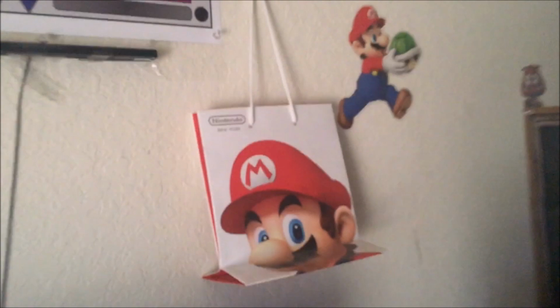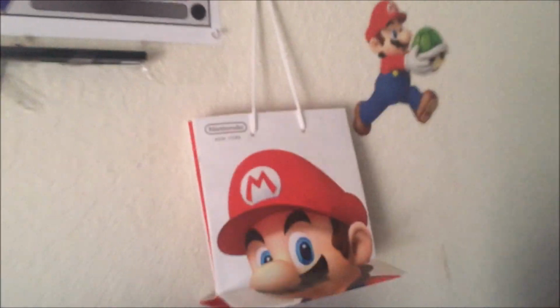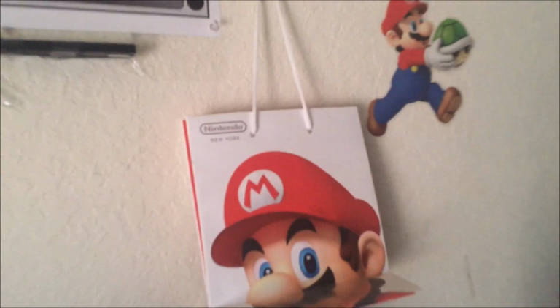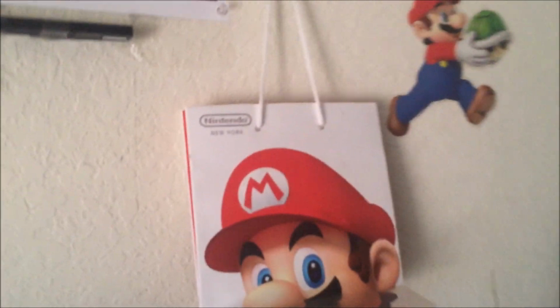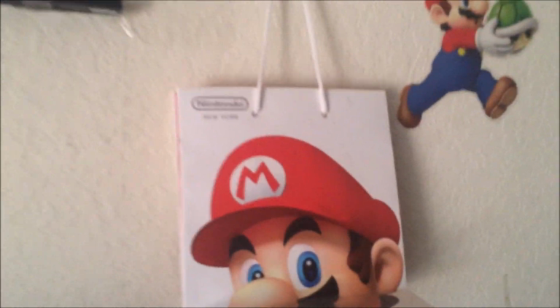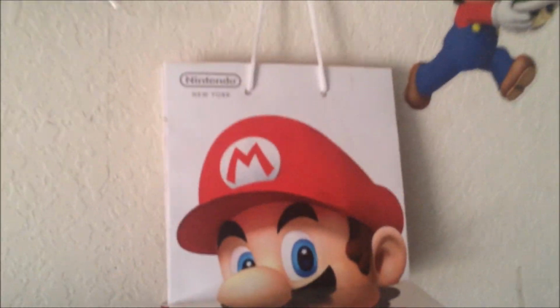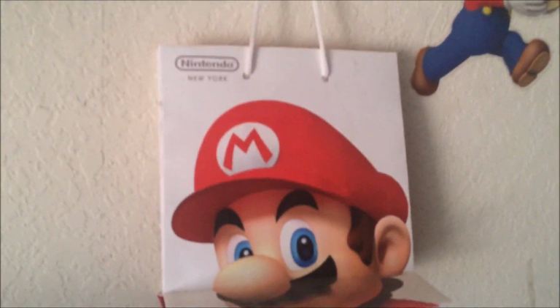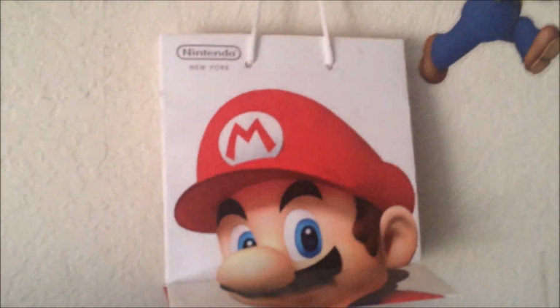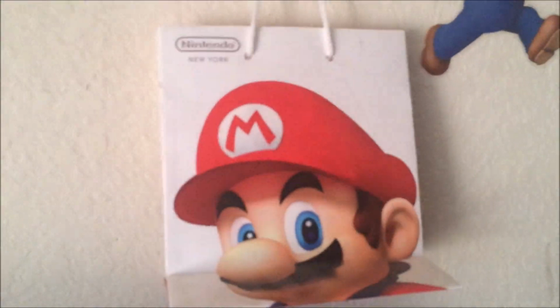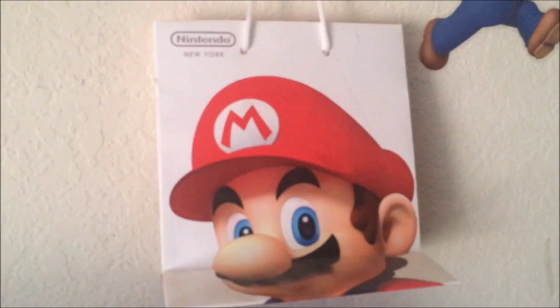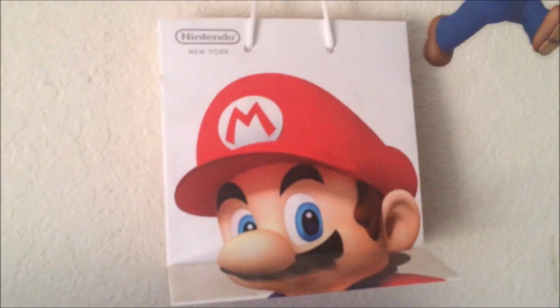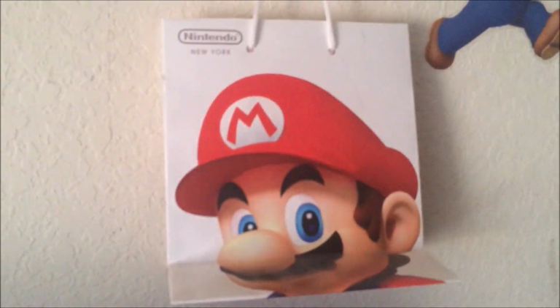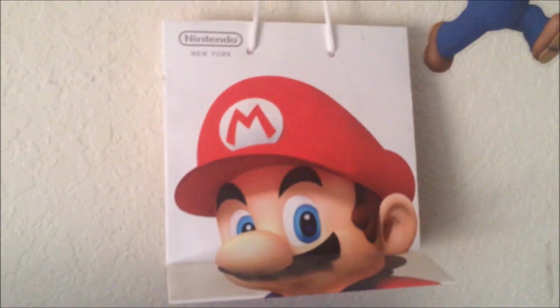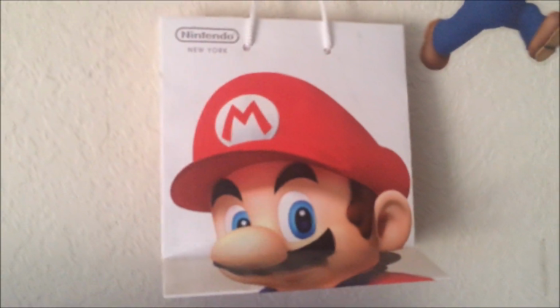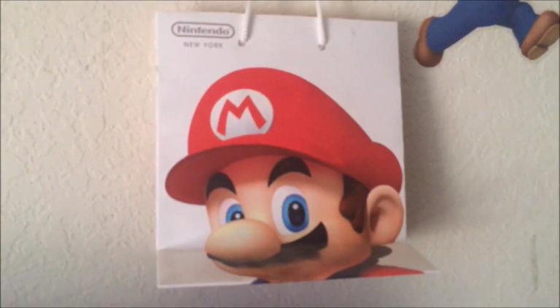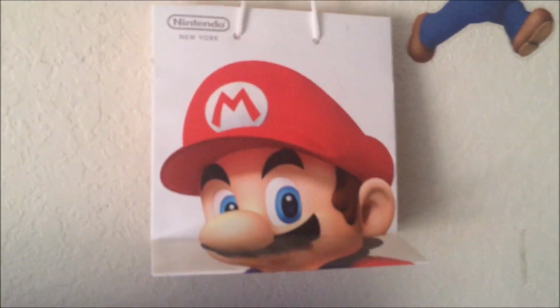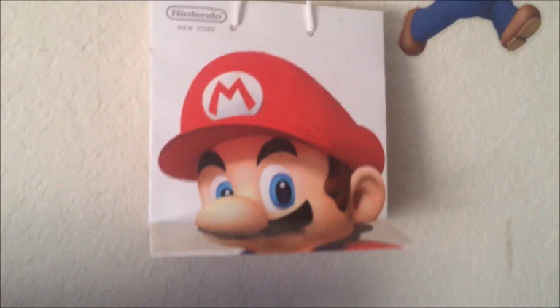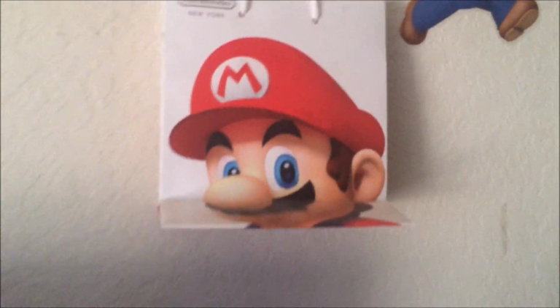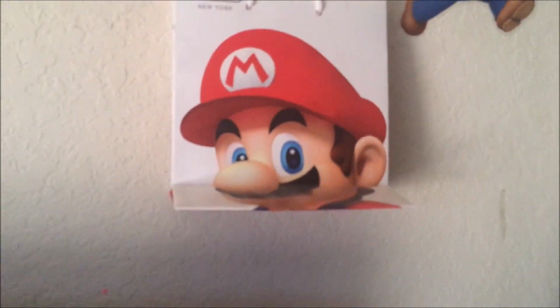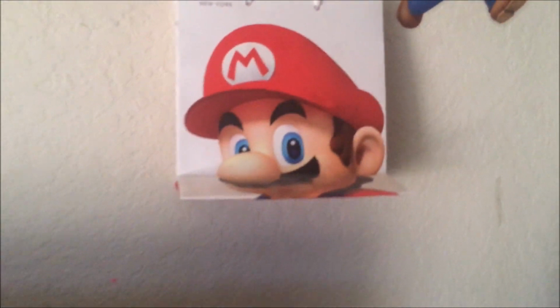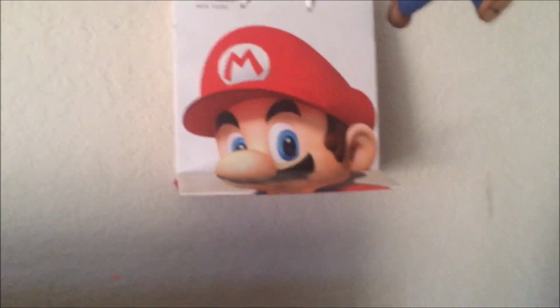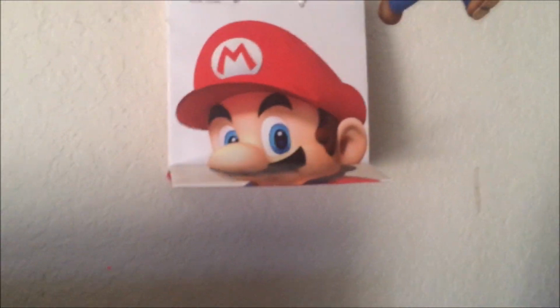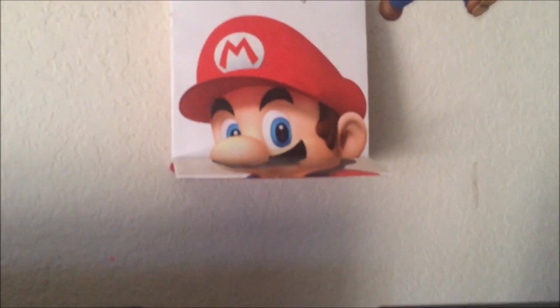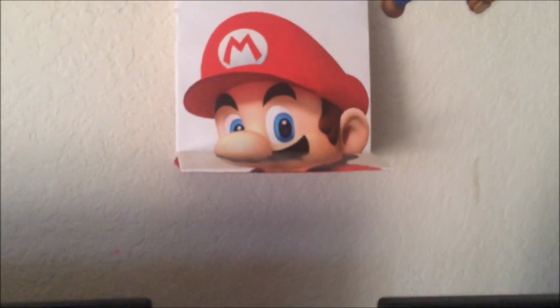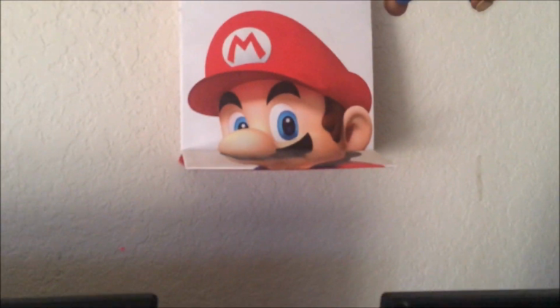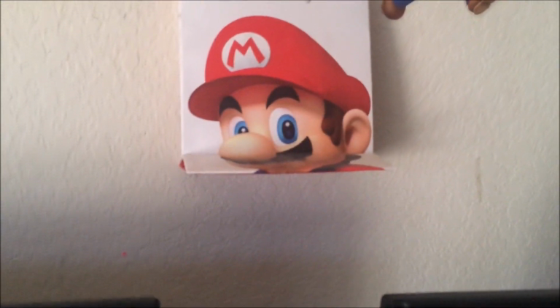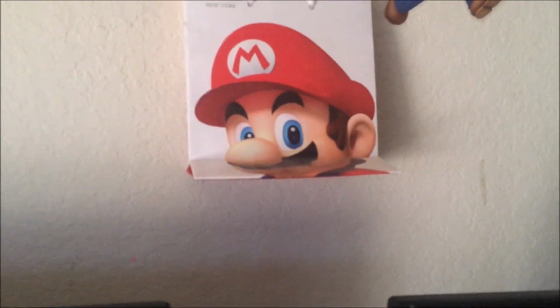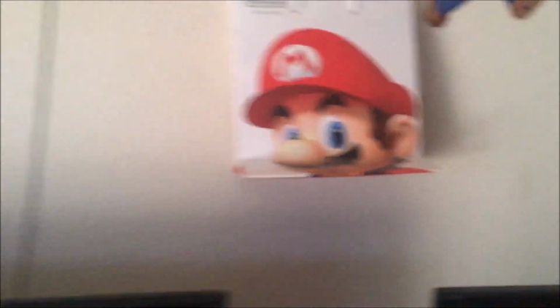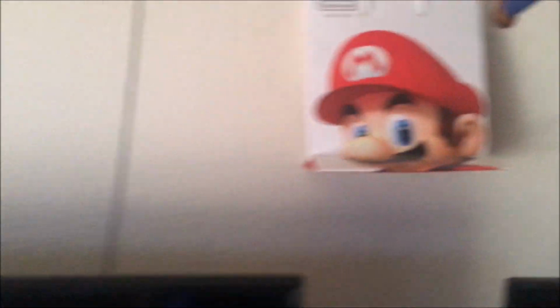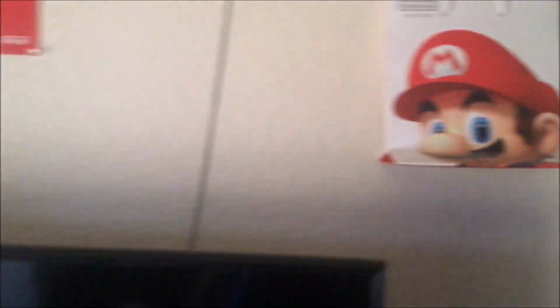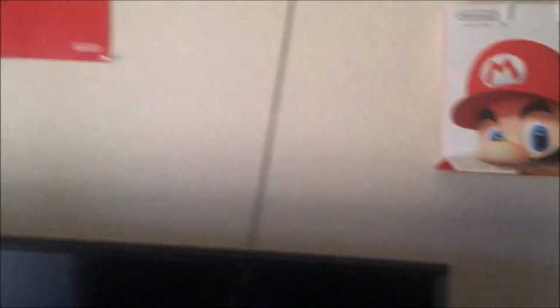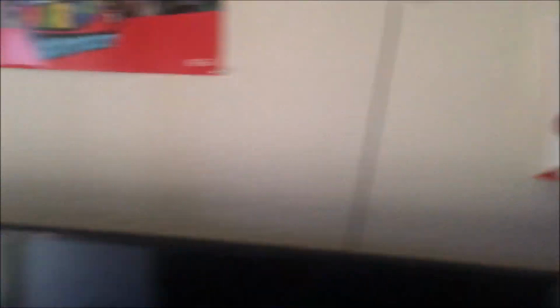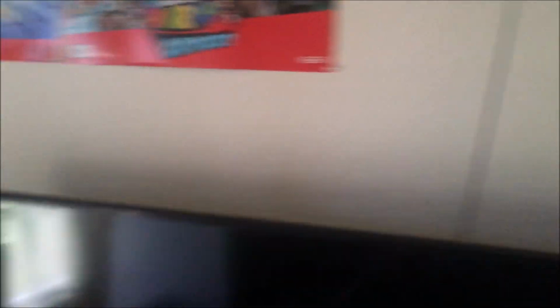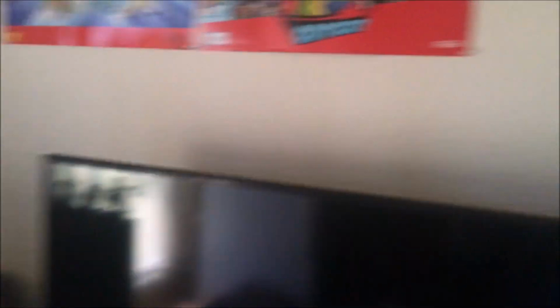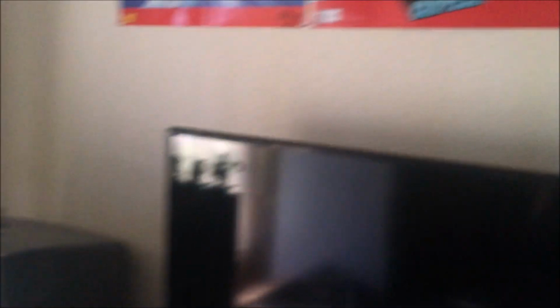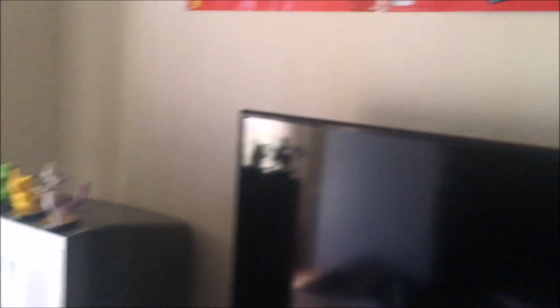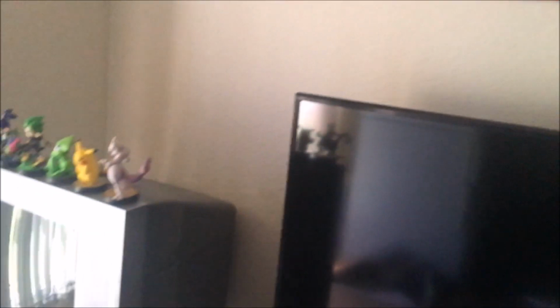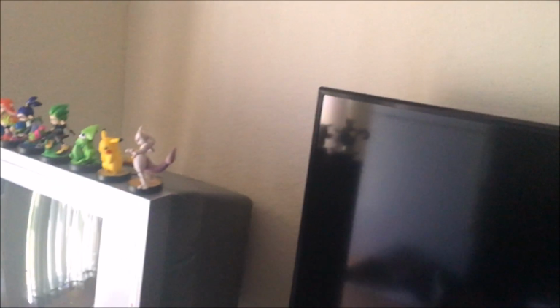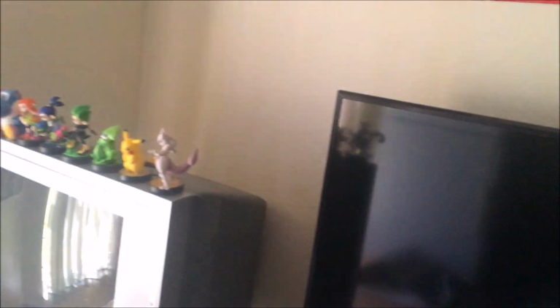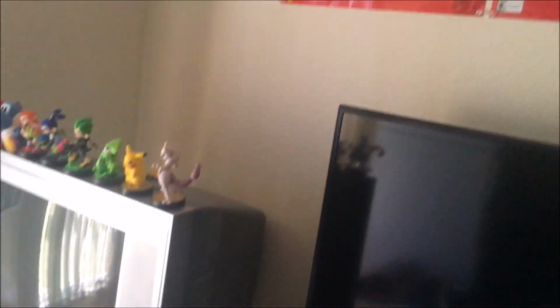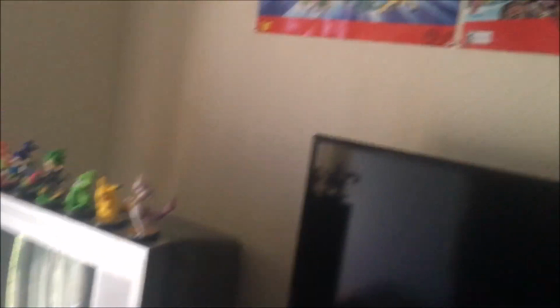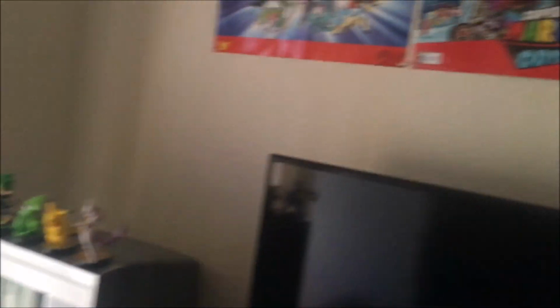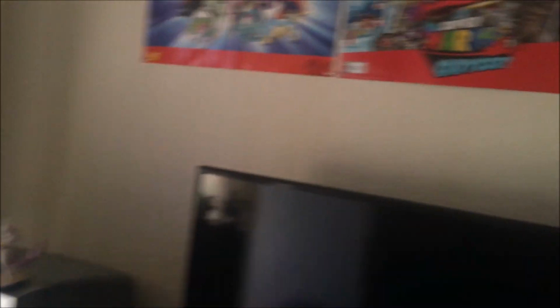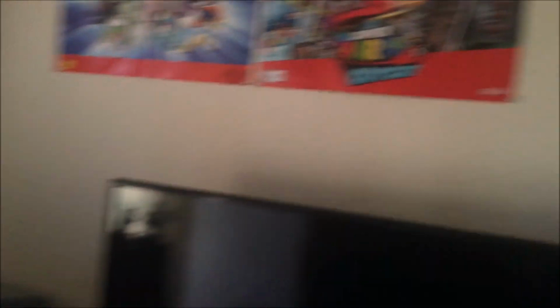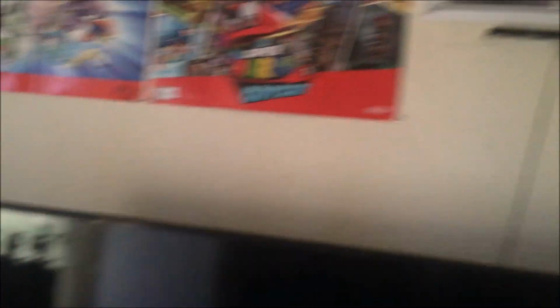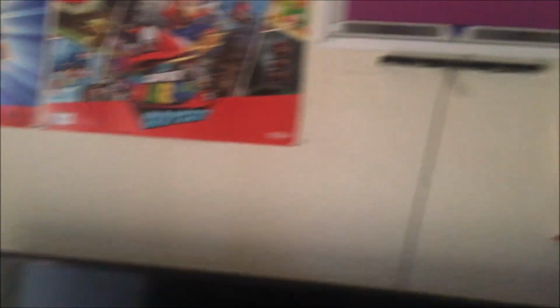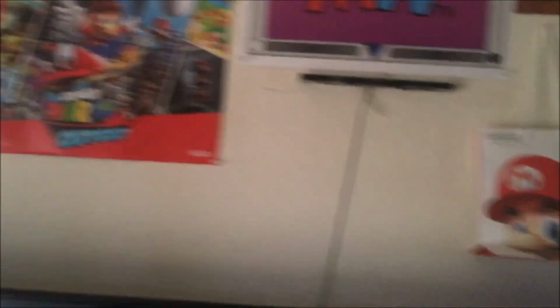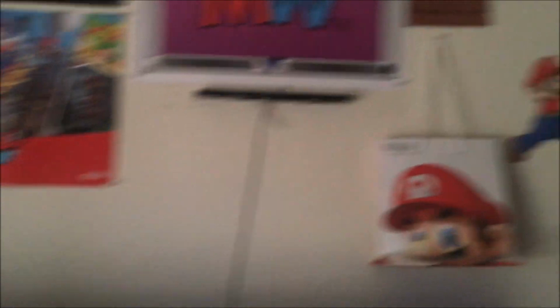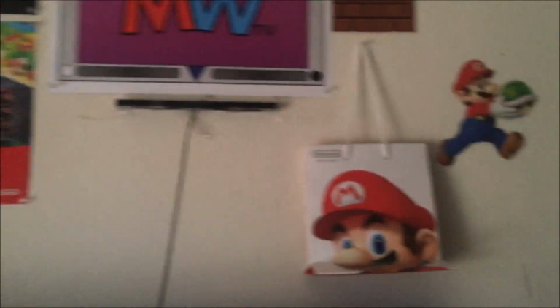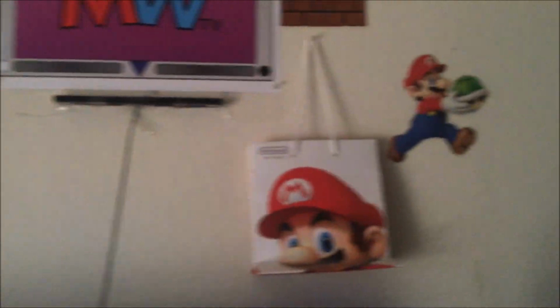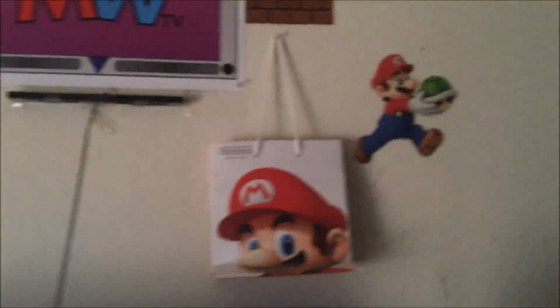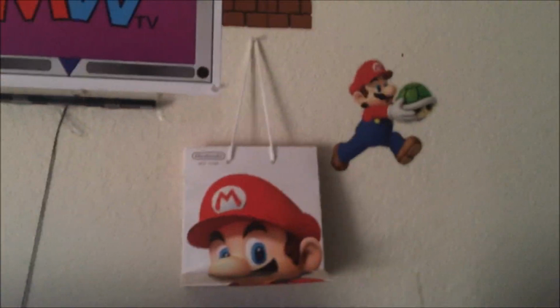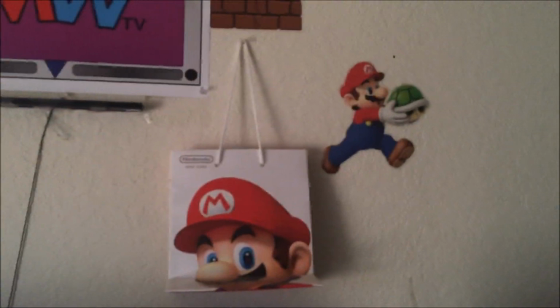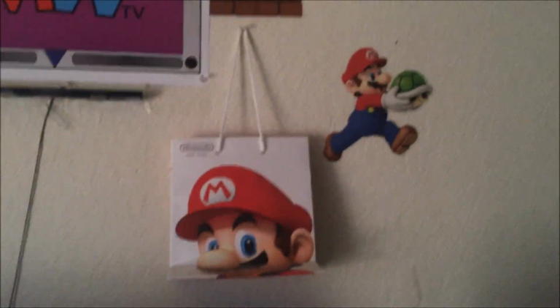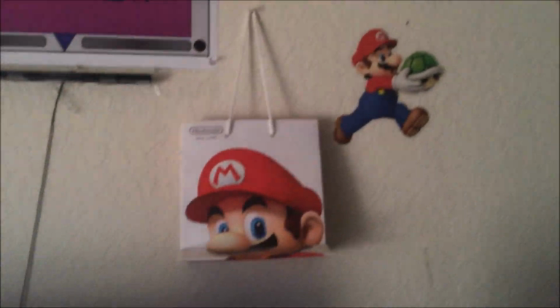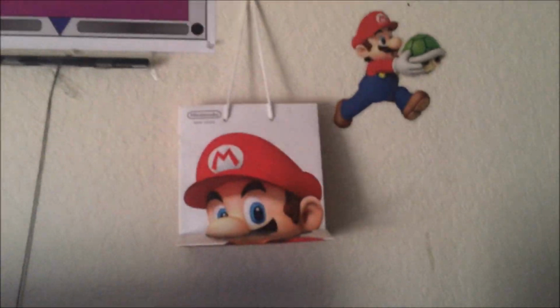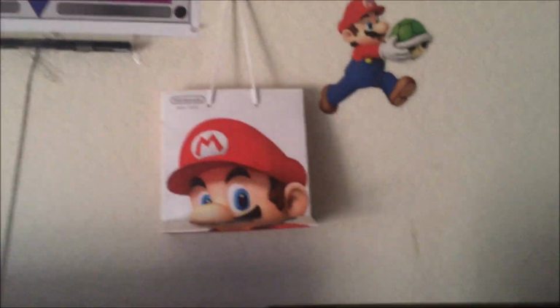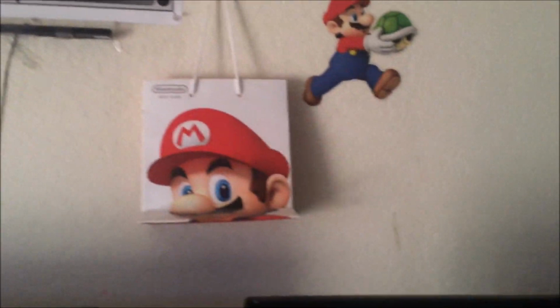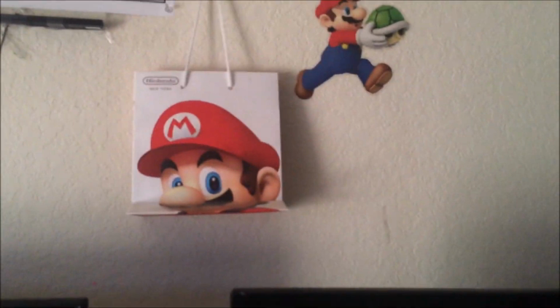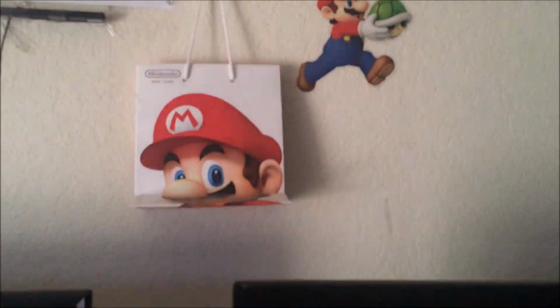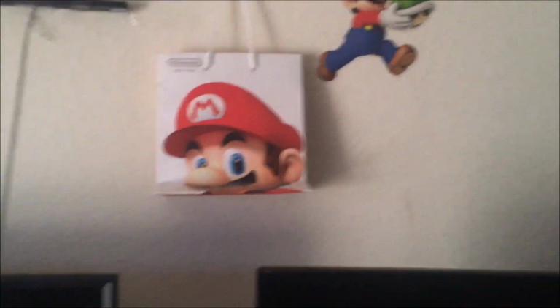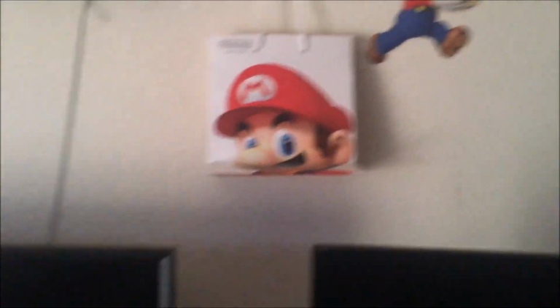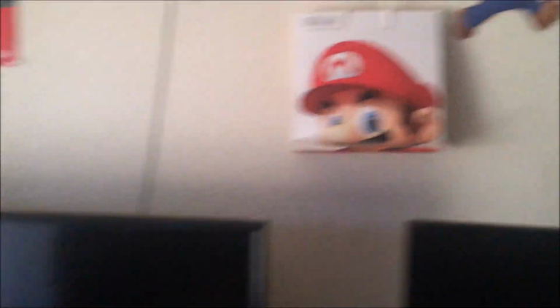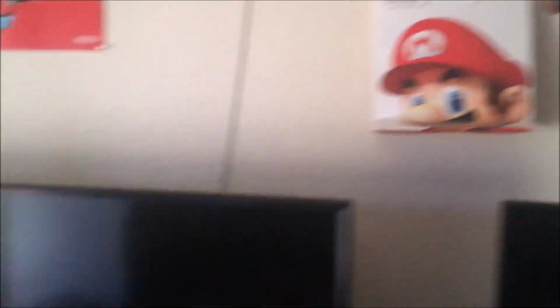Got the Nintendo store merch — or Nintendo store souvenir. But yeah, that's all I wanted to show you guys in this video.